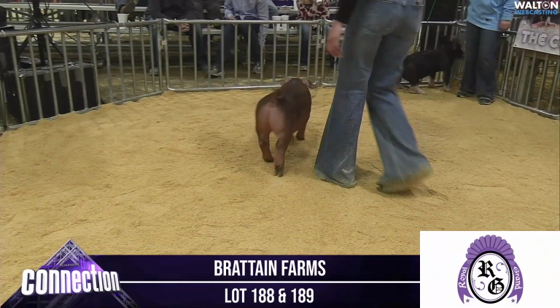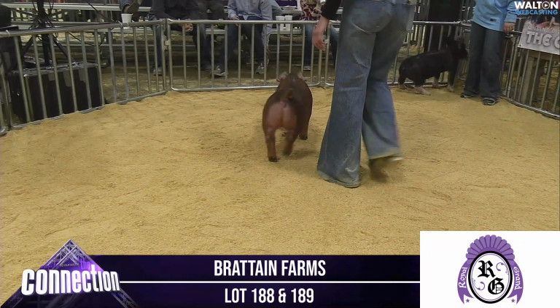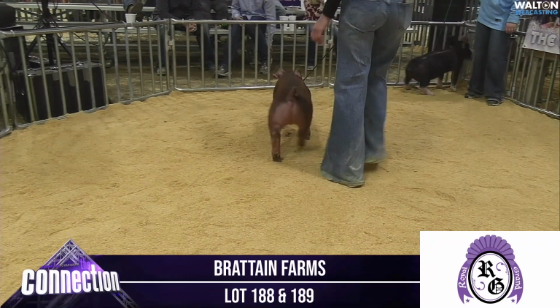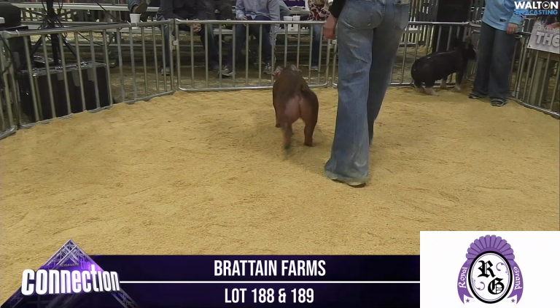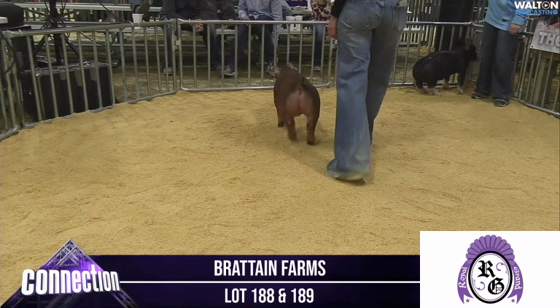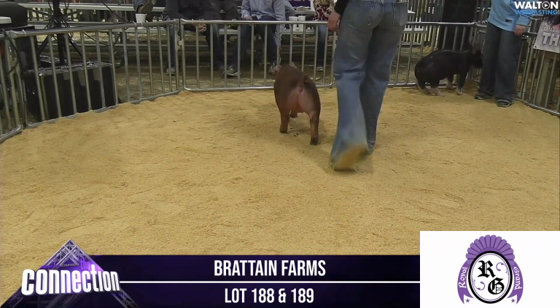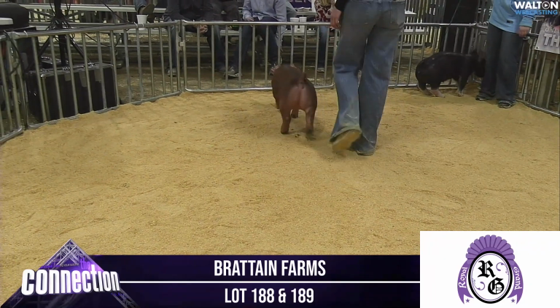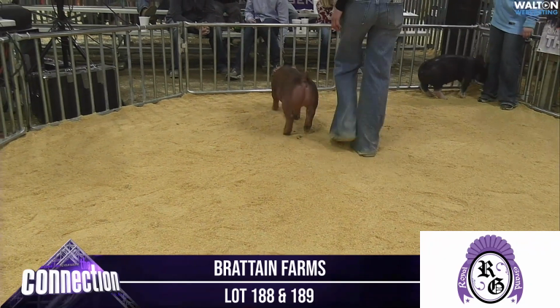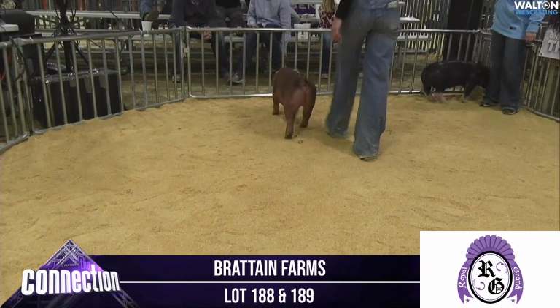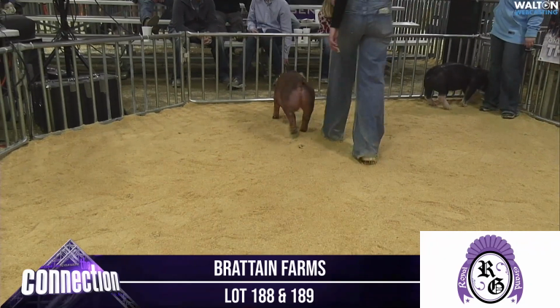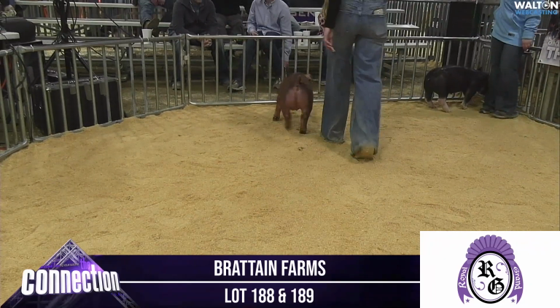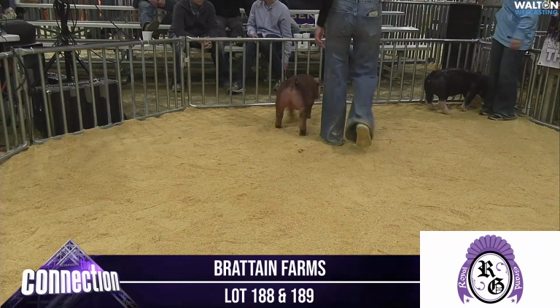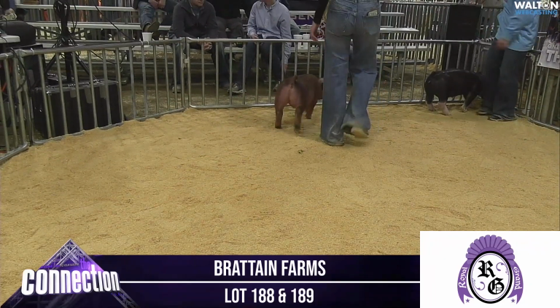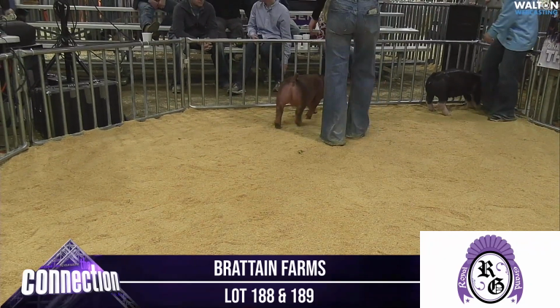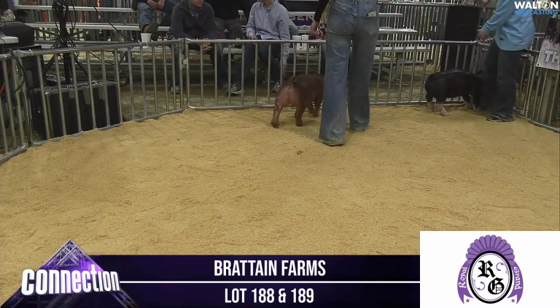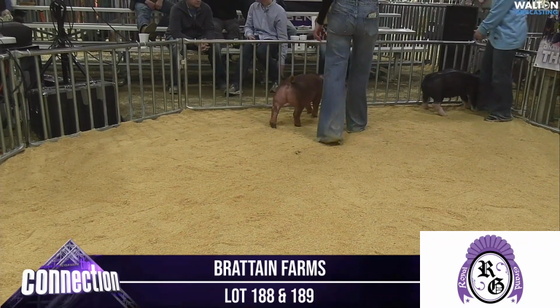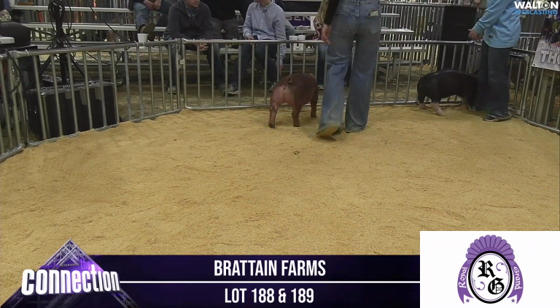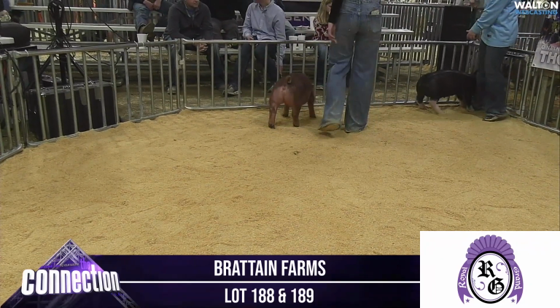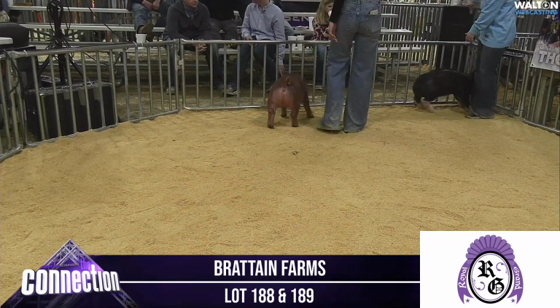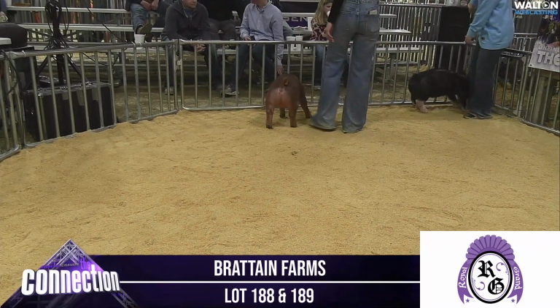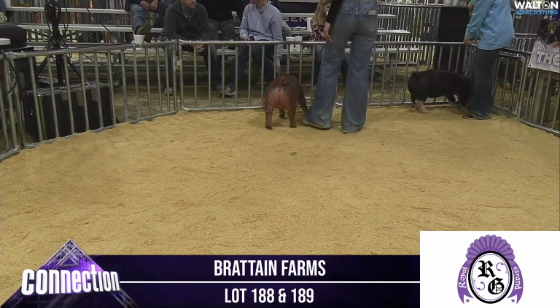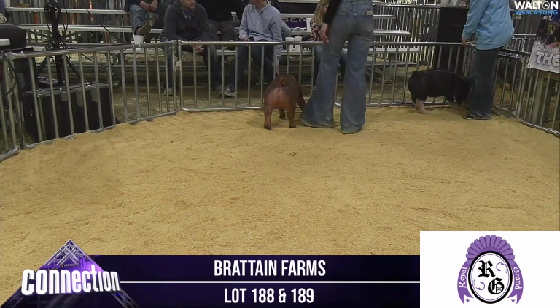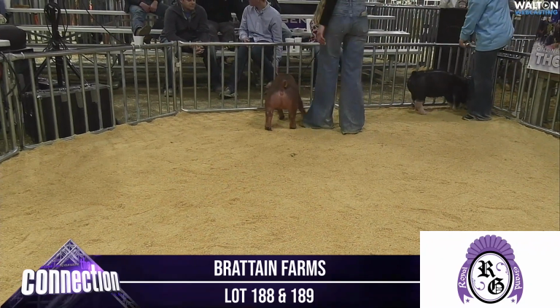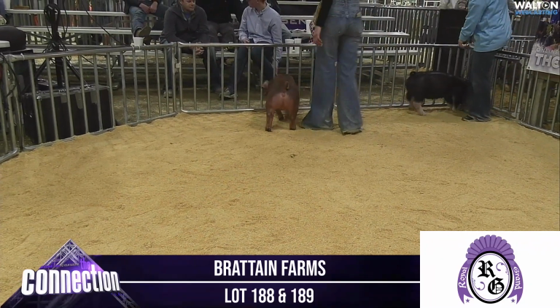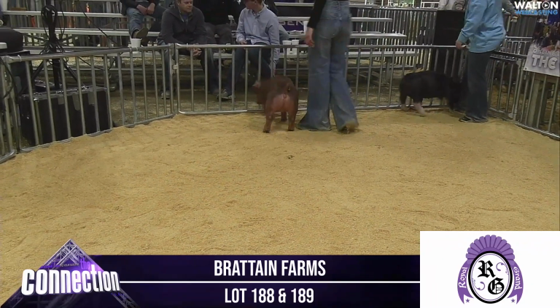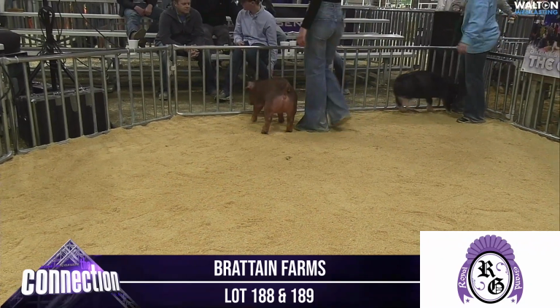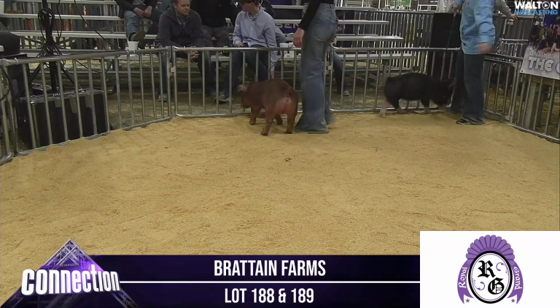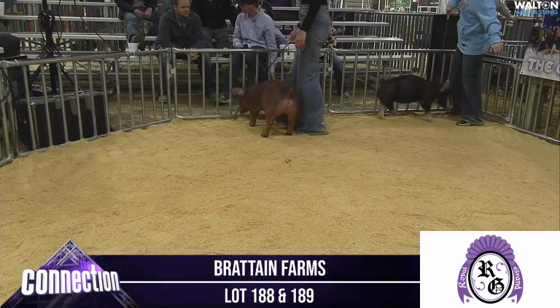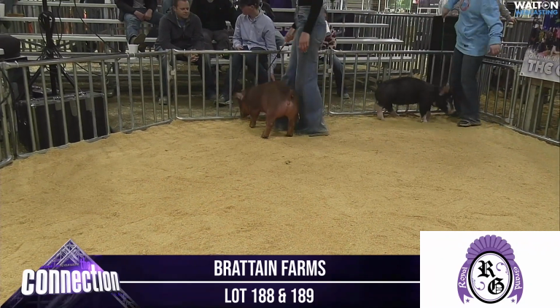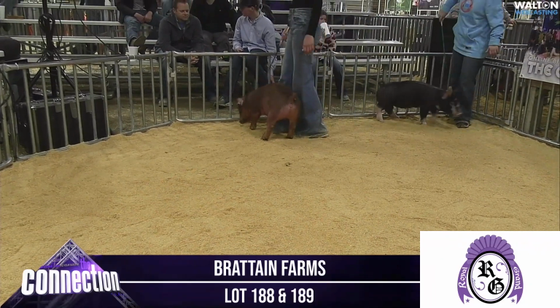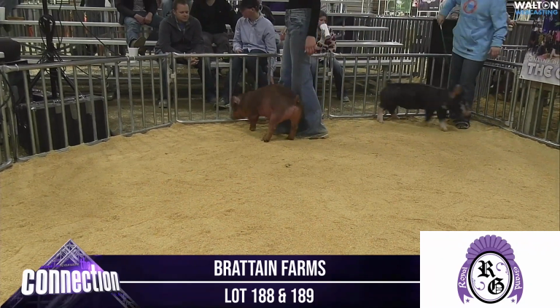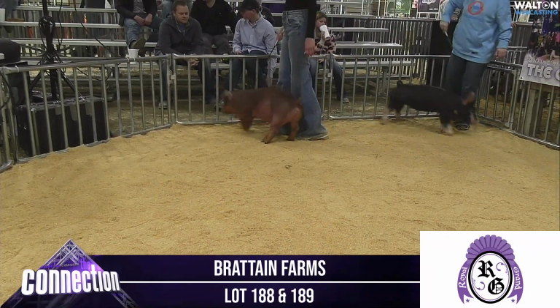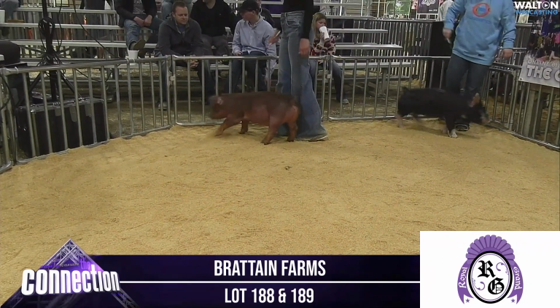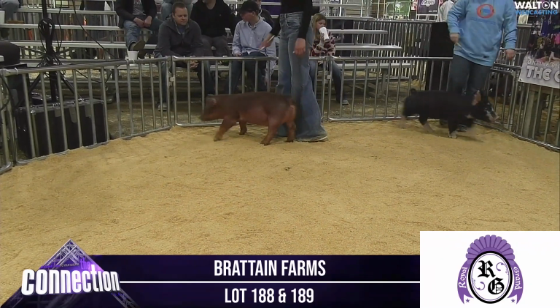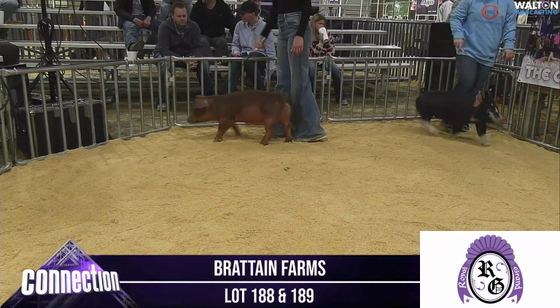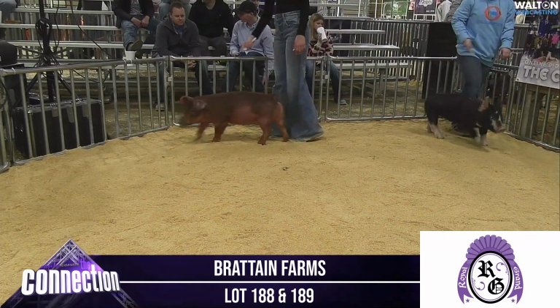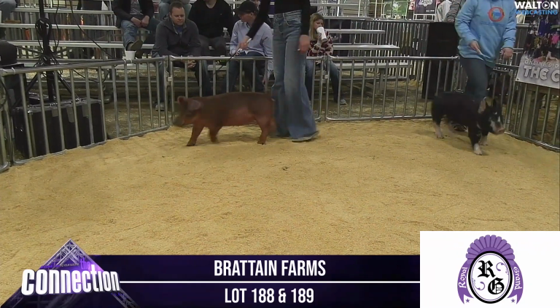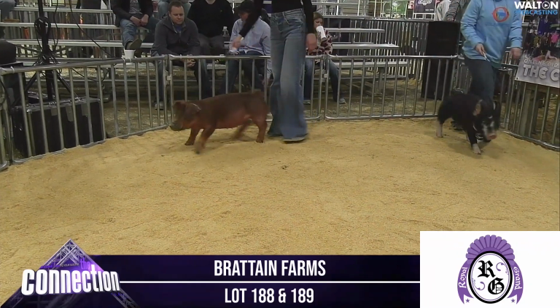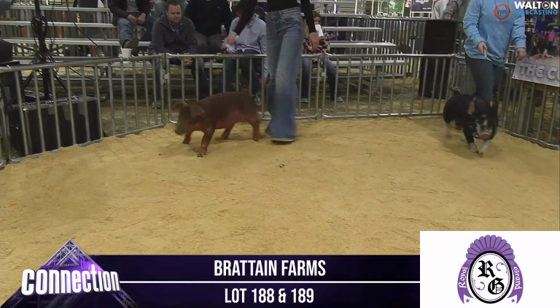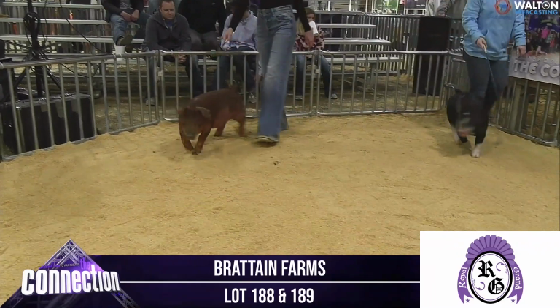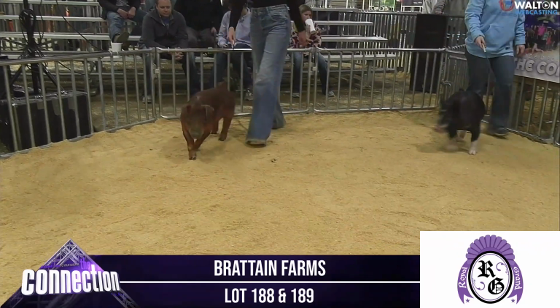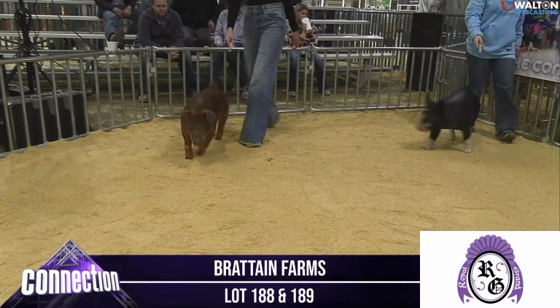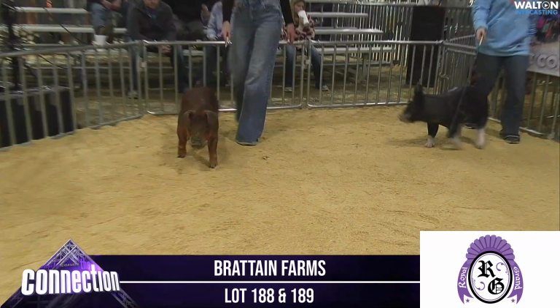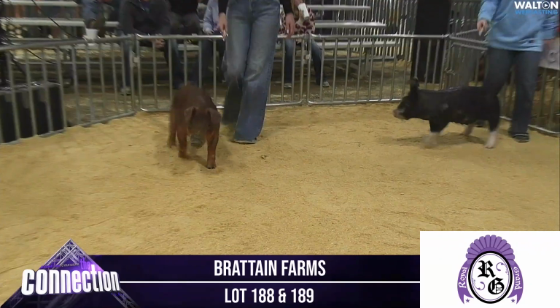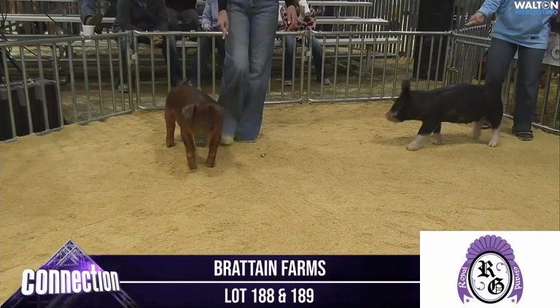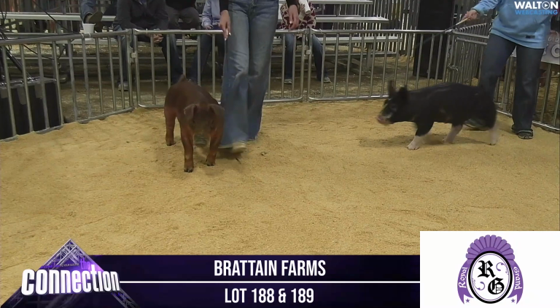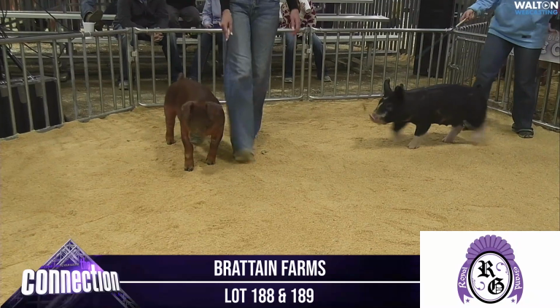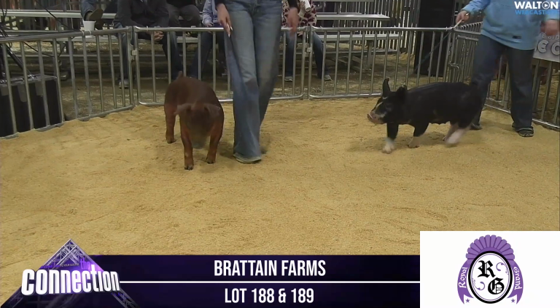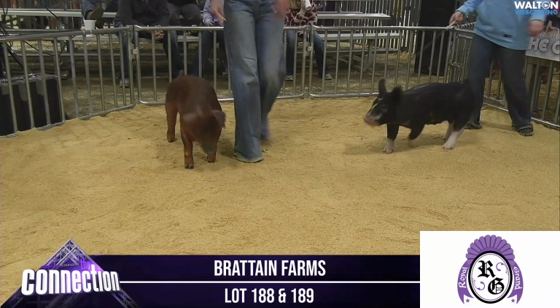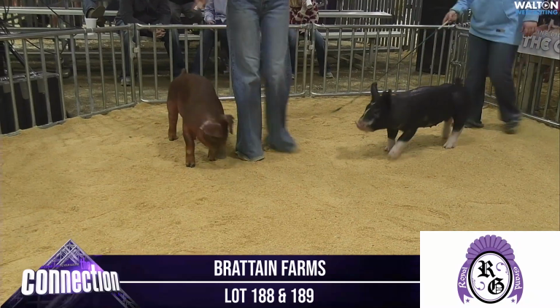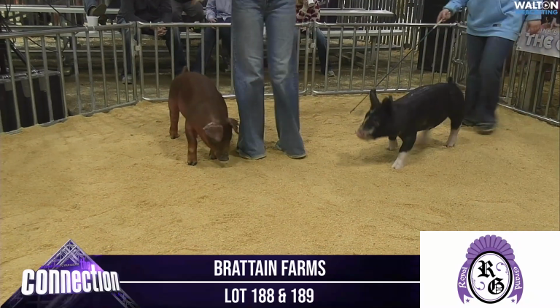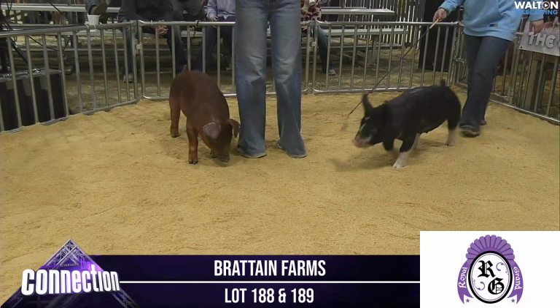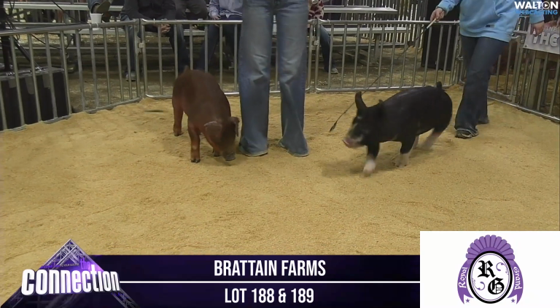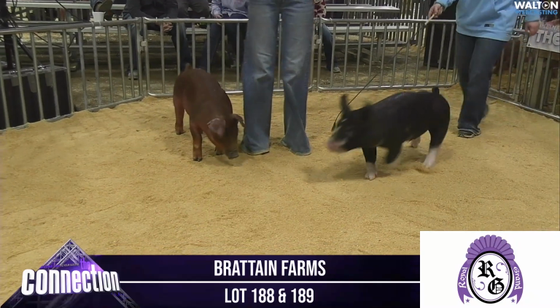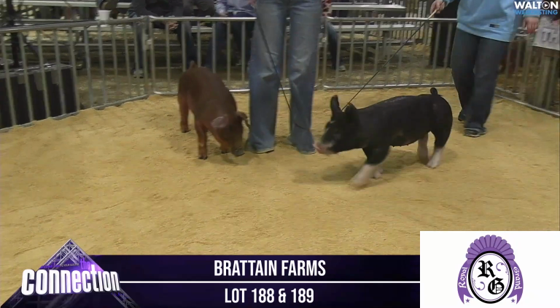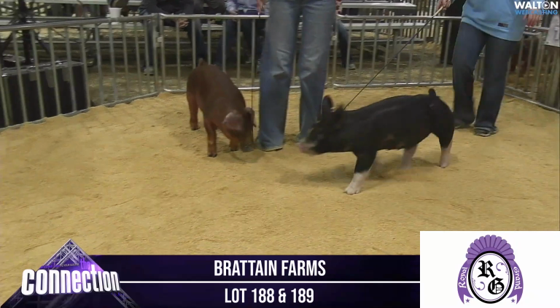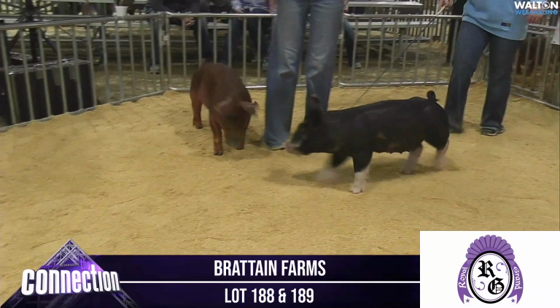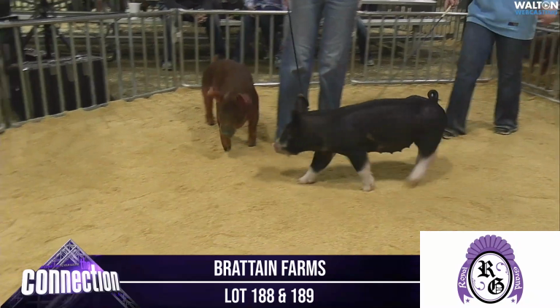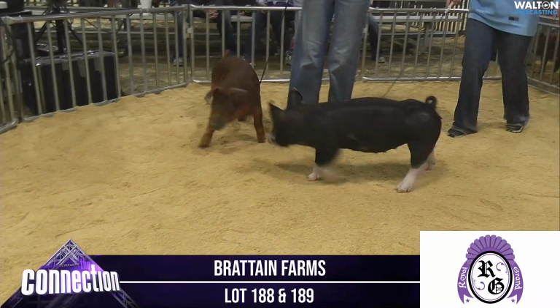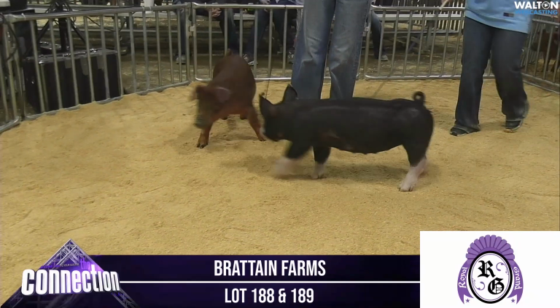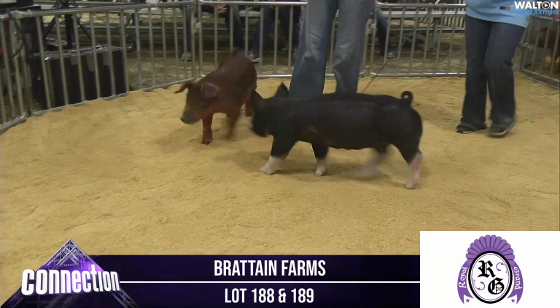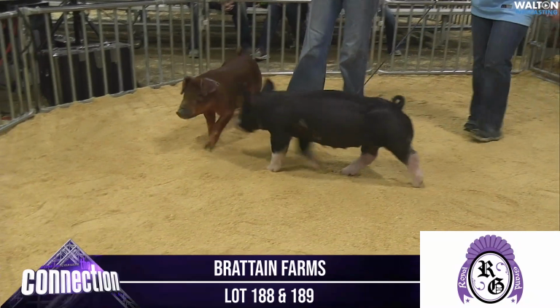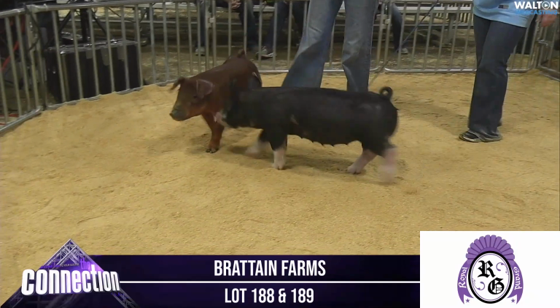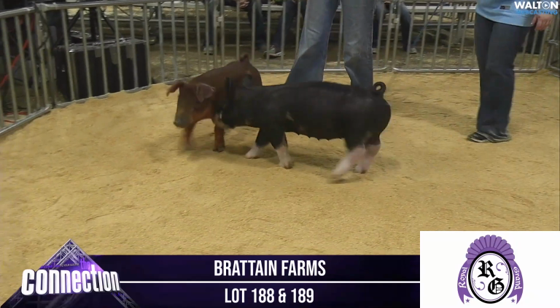I'll keep it quick on these two — dang nice pair of females all the way through. Whether your goal is to compete in the reds or compete in the Berks, take a hard look at both of these. Very, very nice picks.